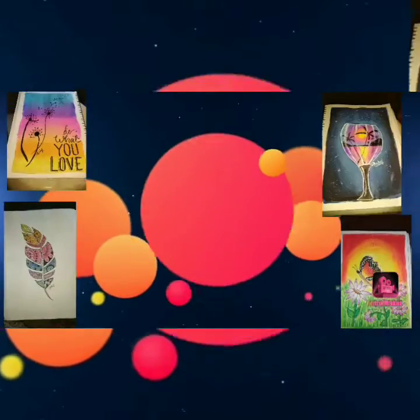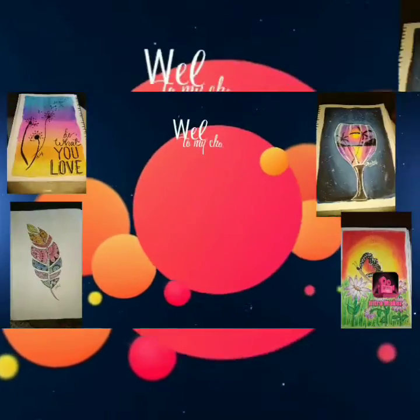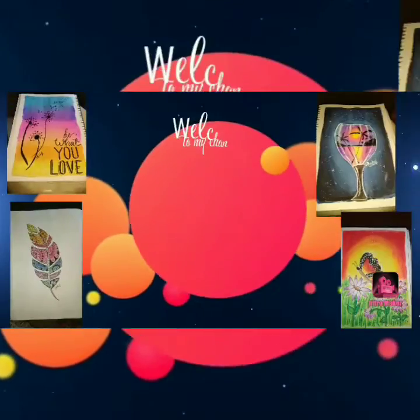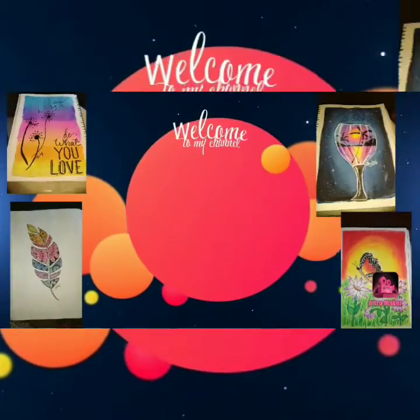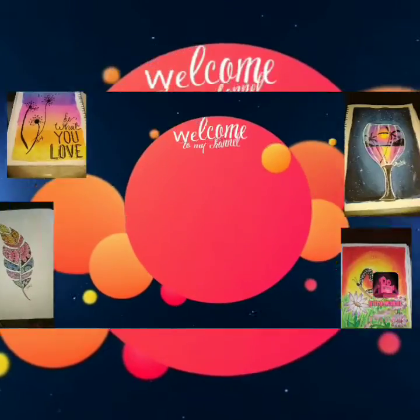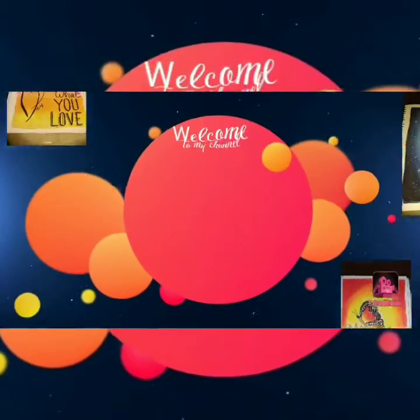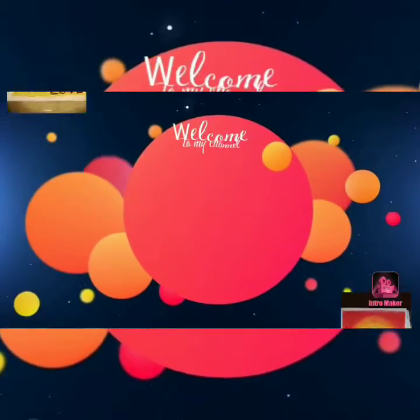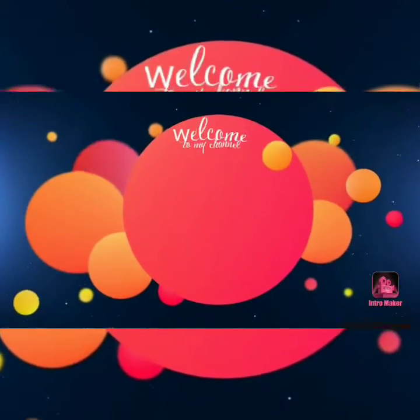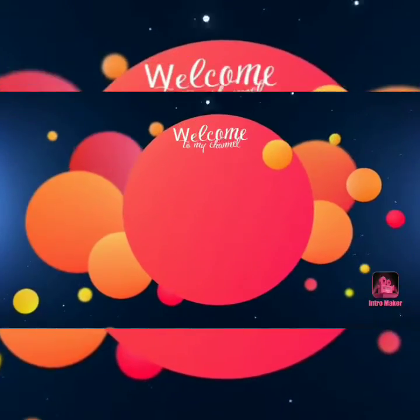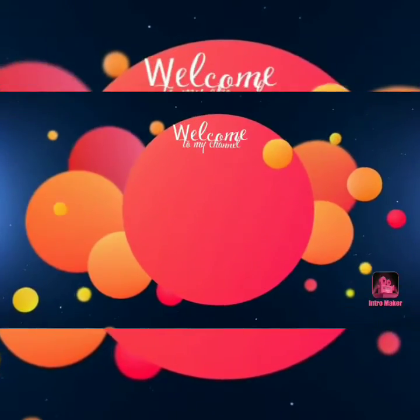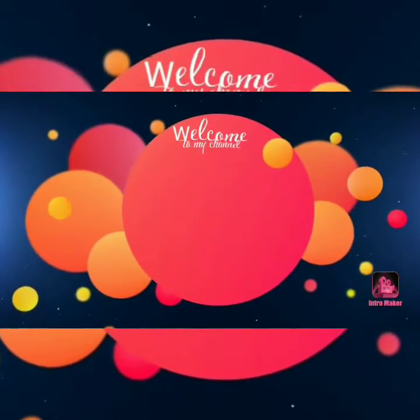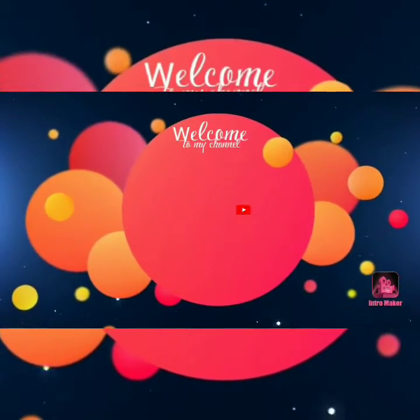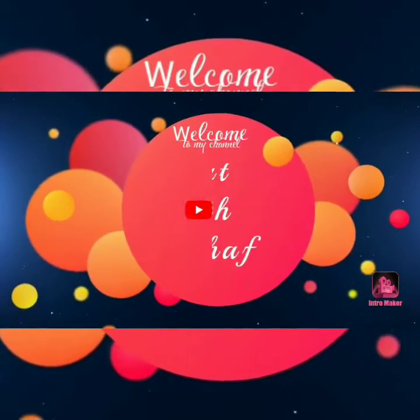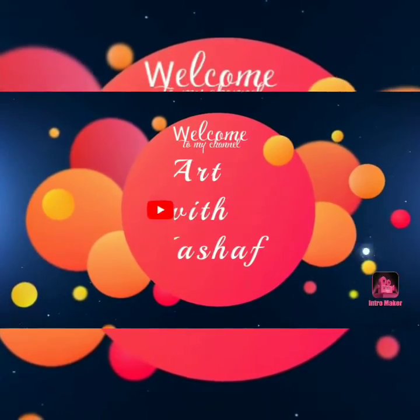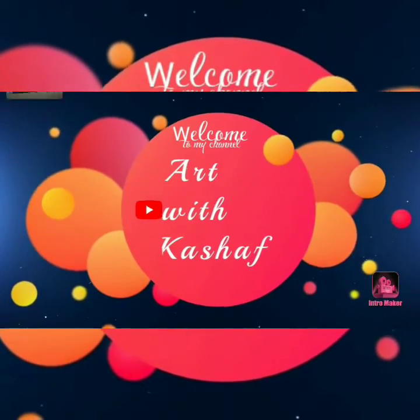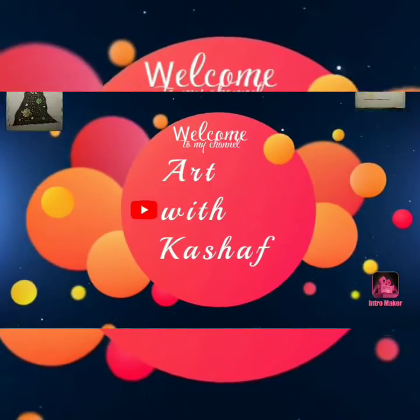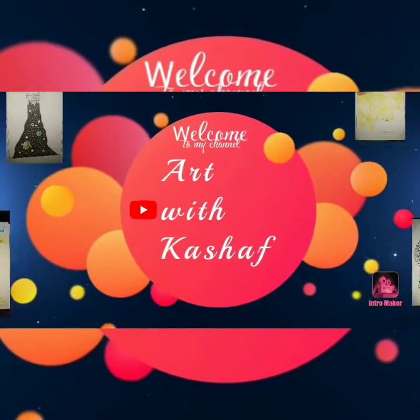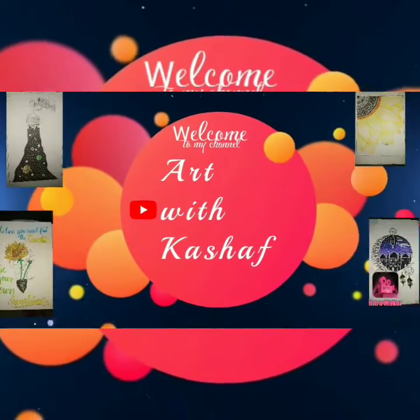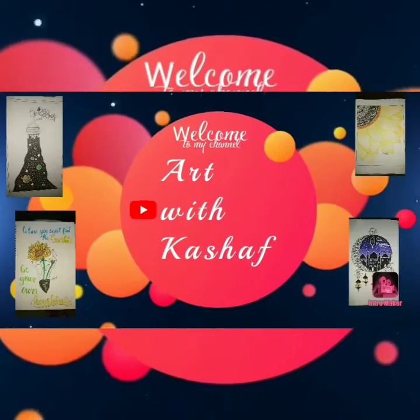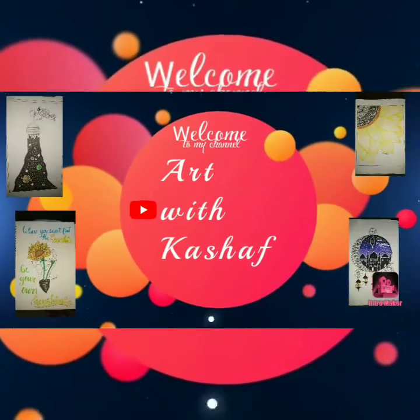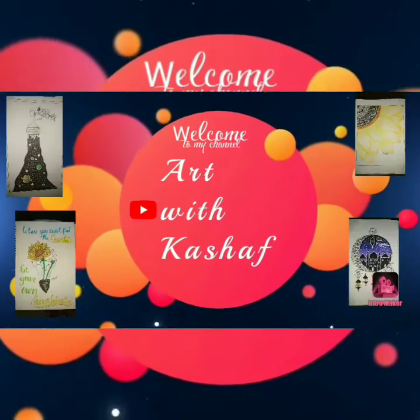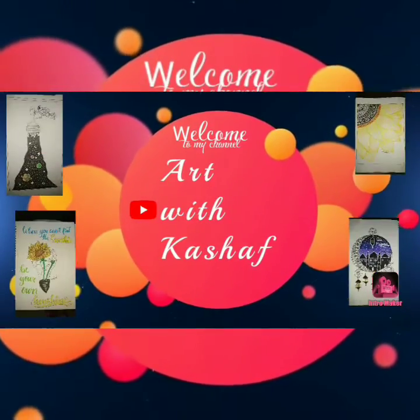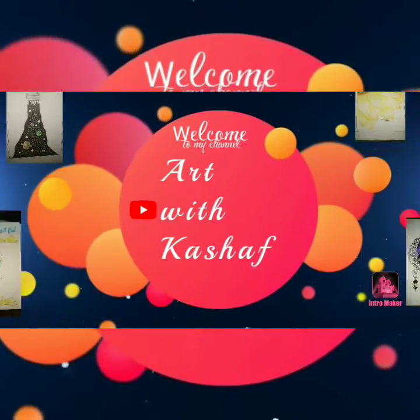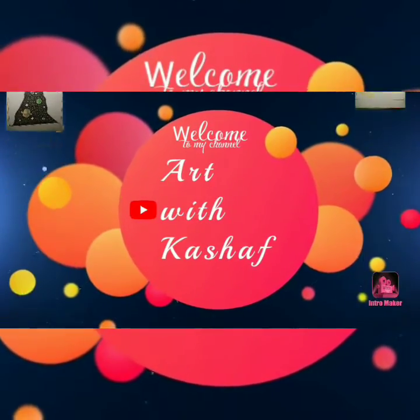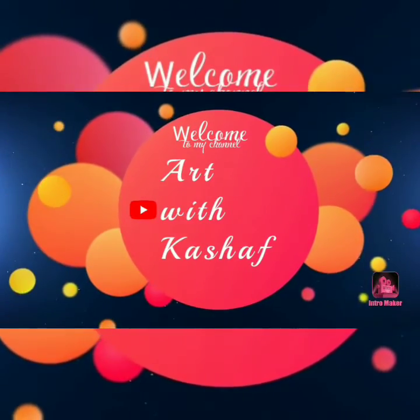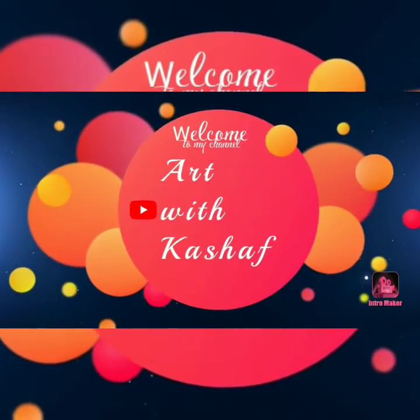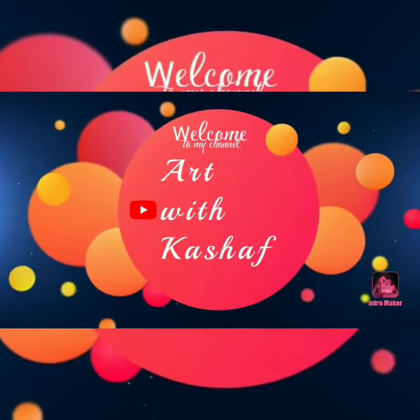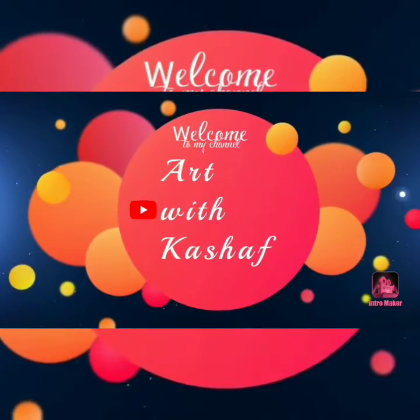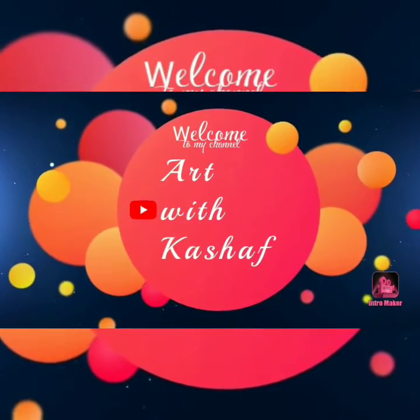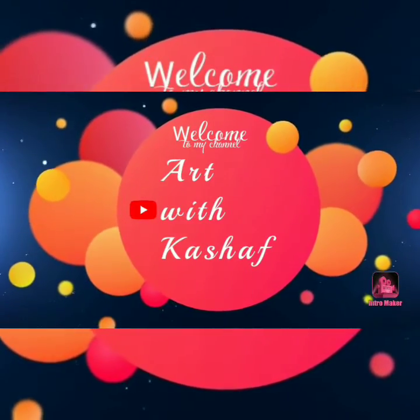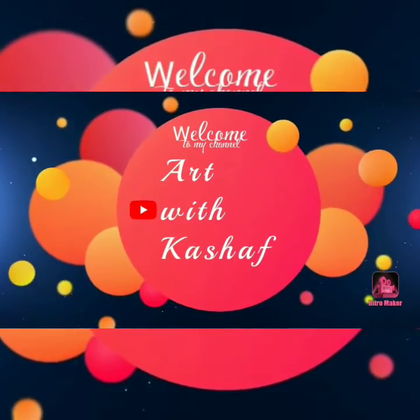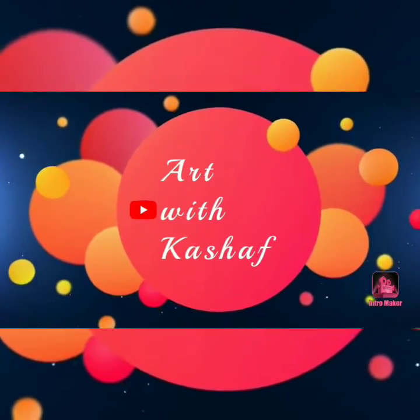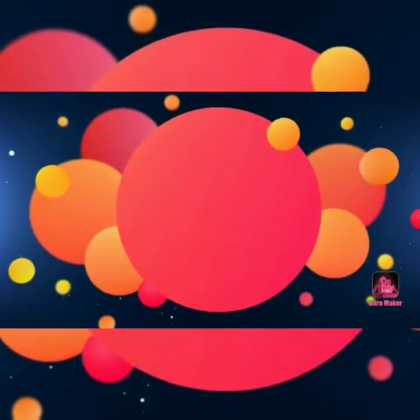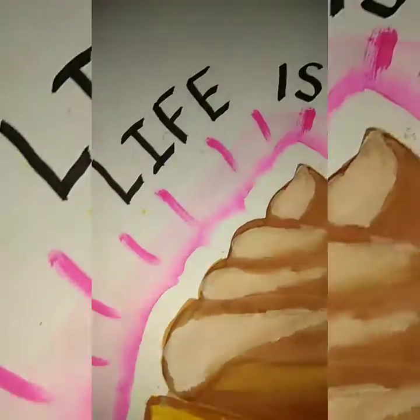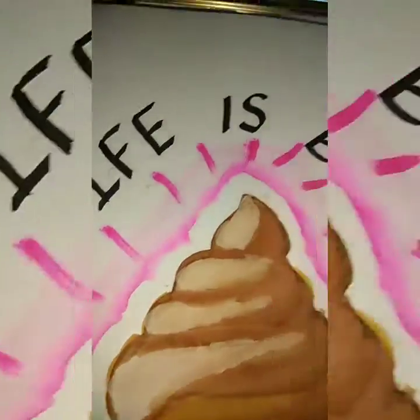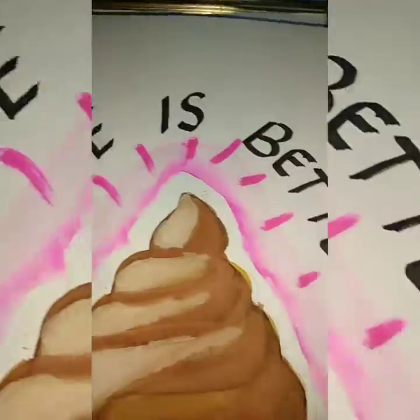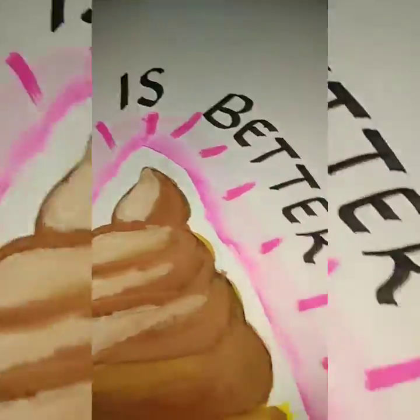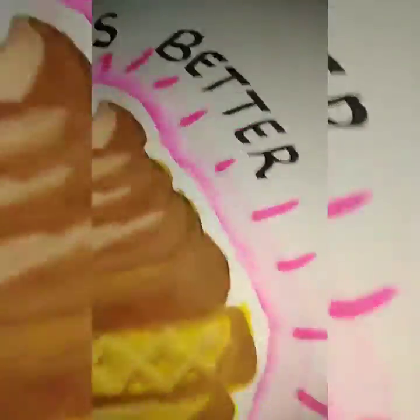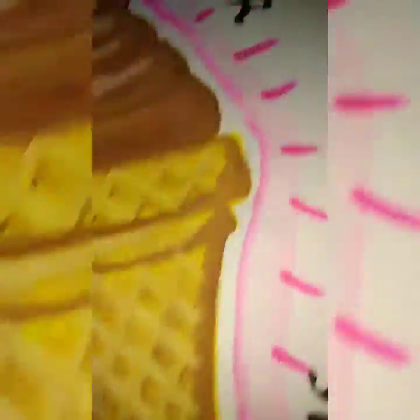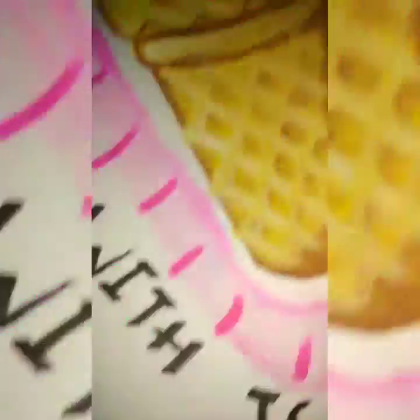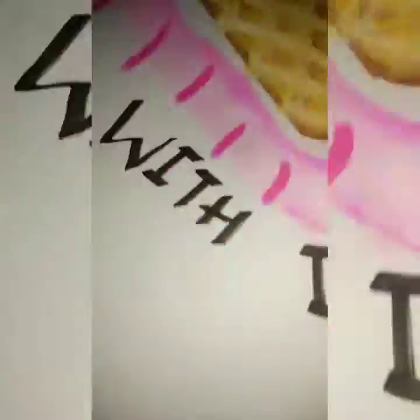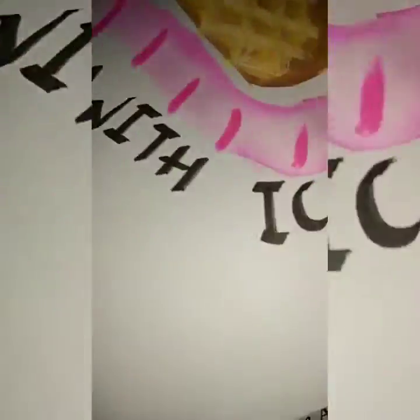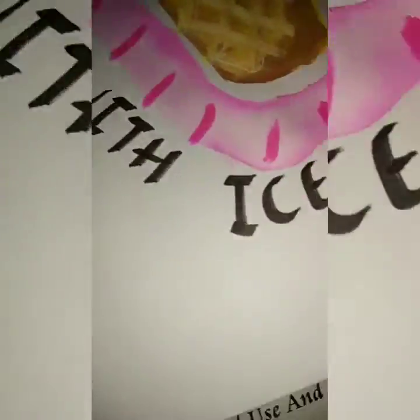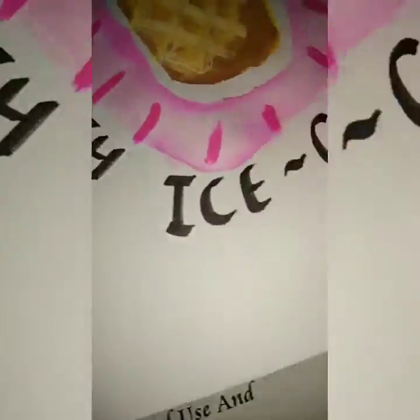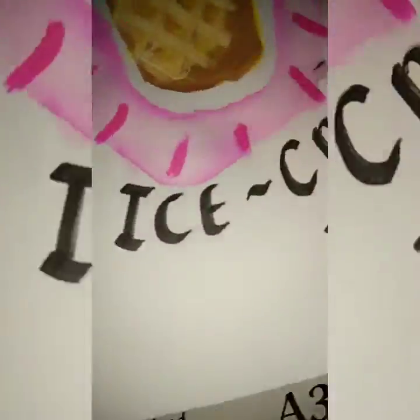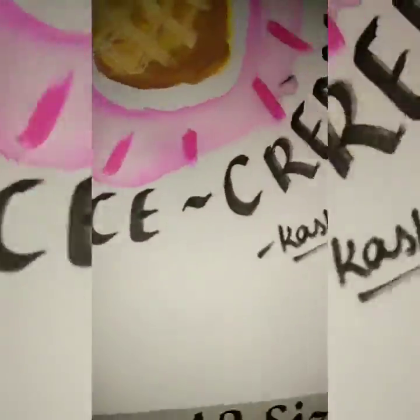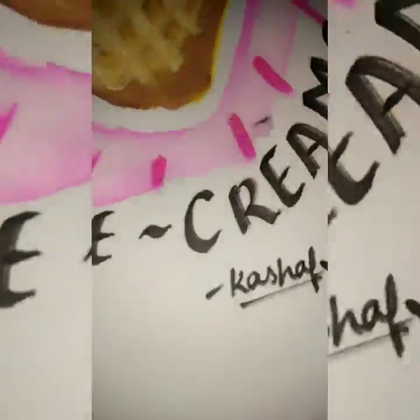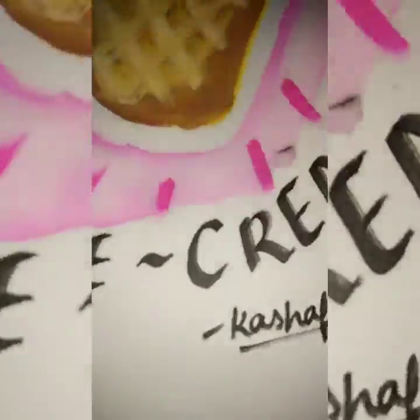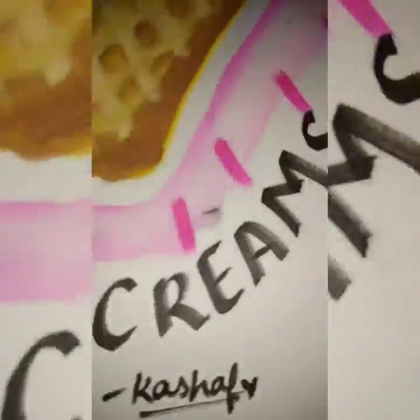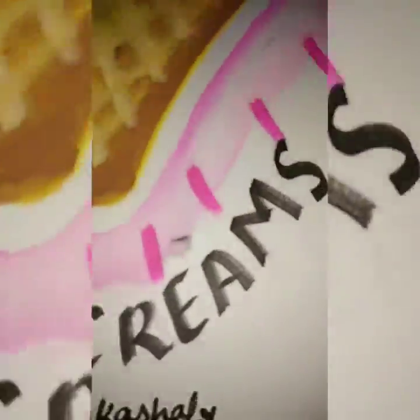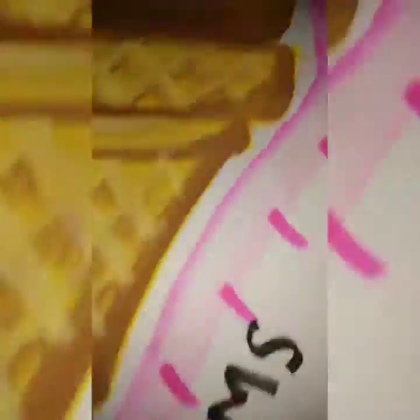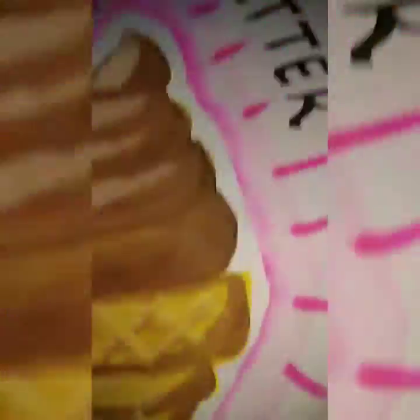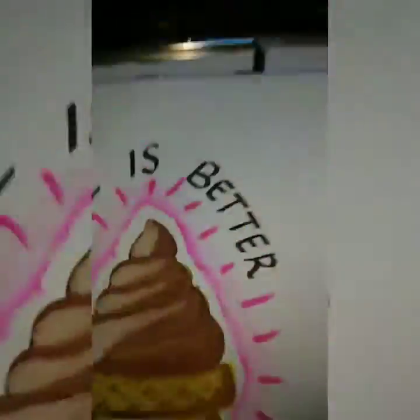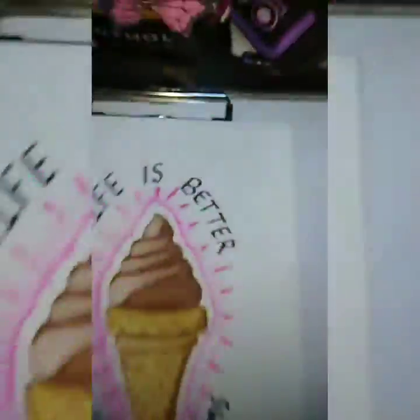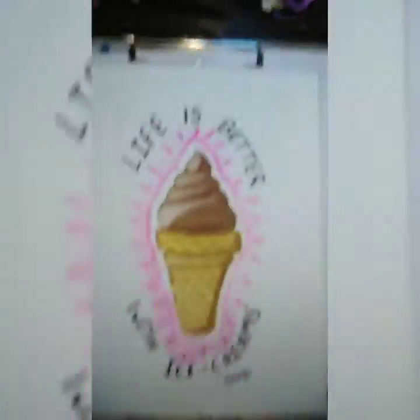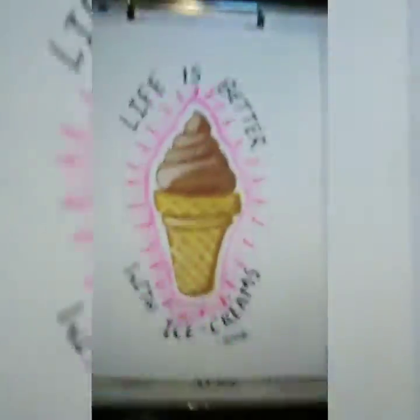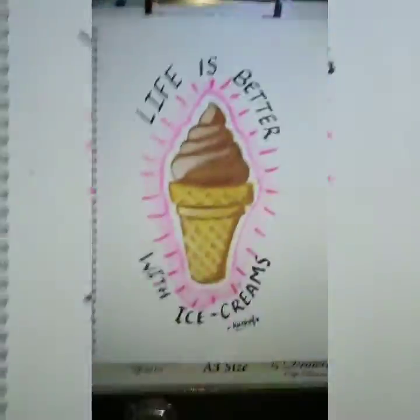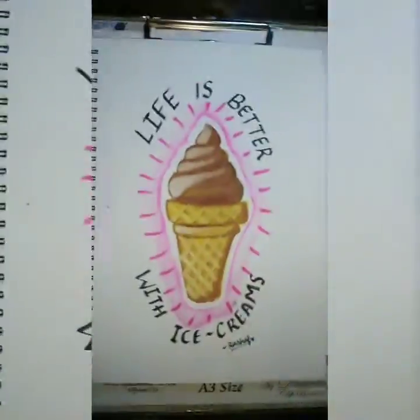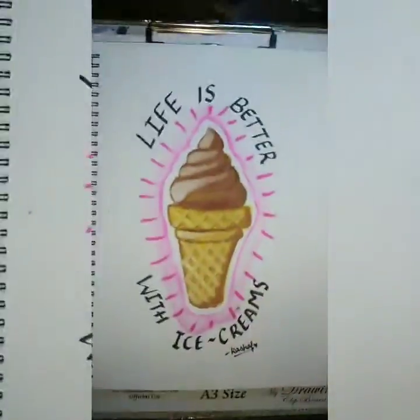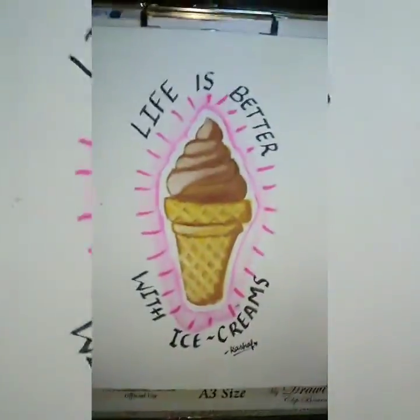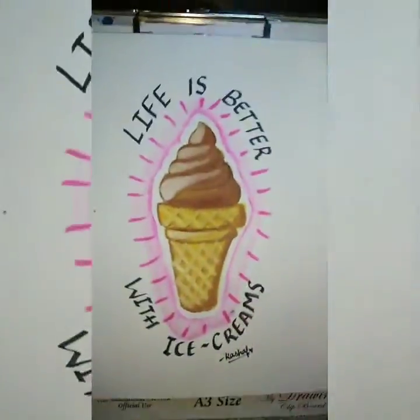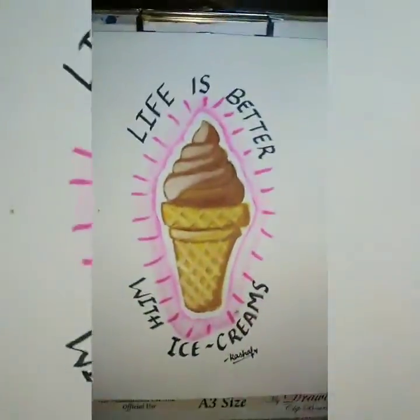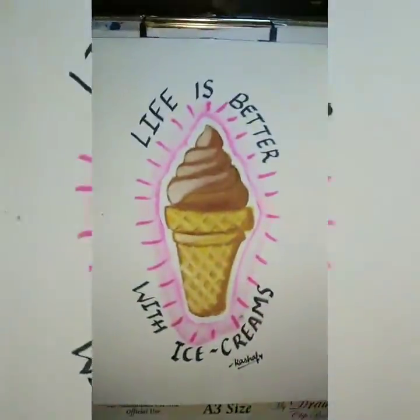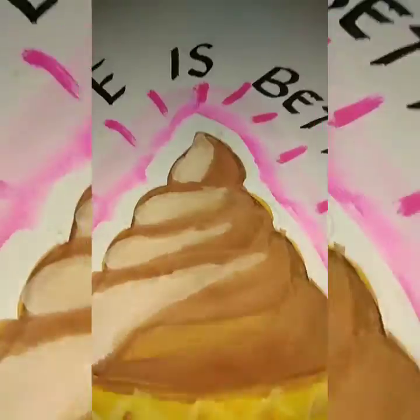Hello friends, welcome to my YouTube channel Art with Kashaf. Today I am going to paint ice cream with a quote, so let's get started.